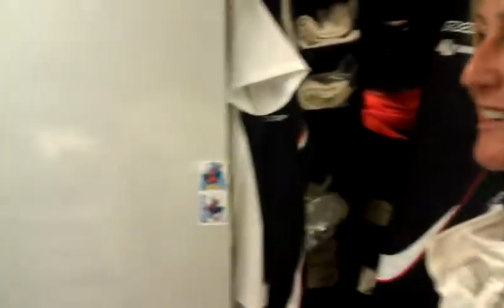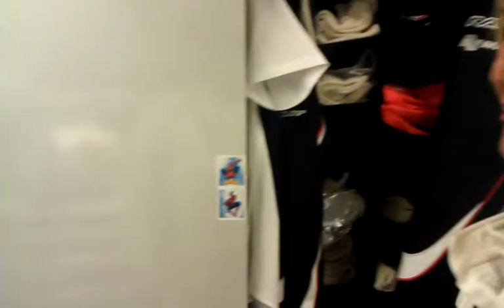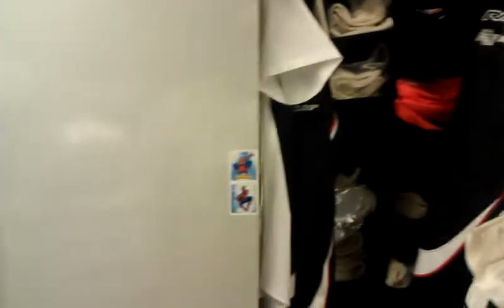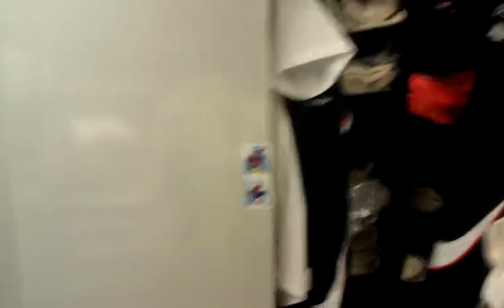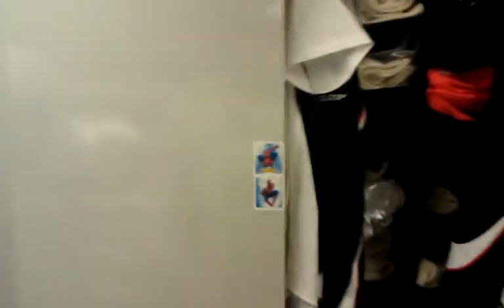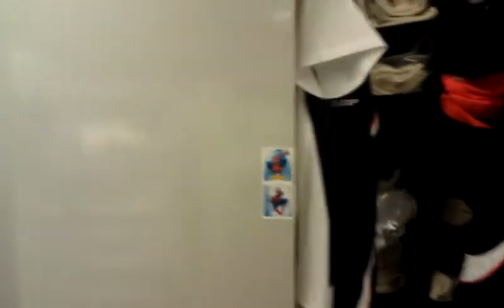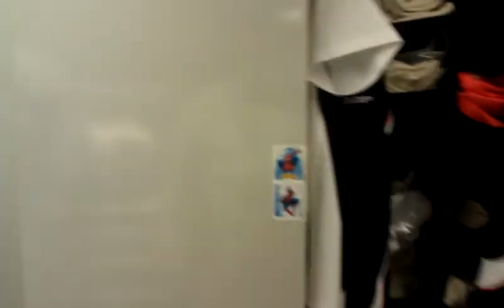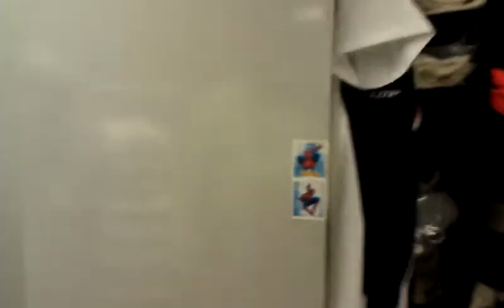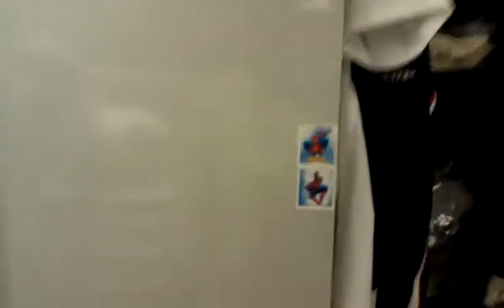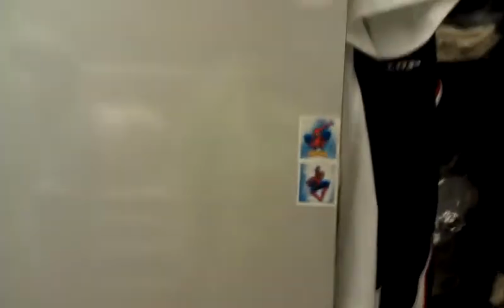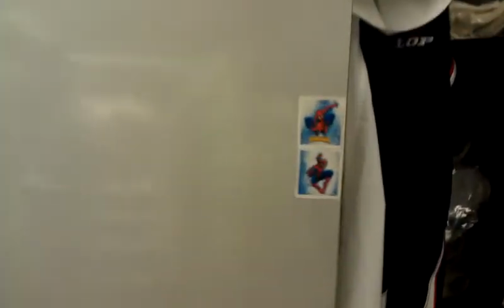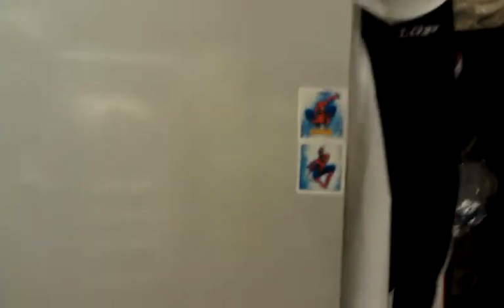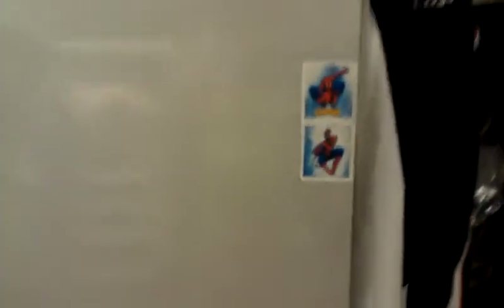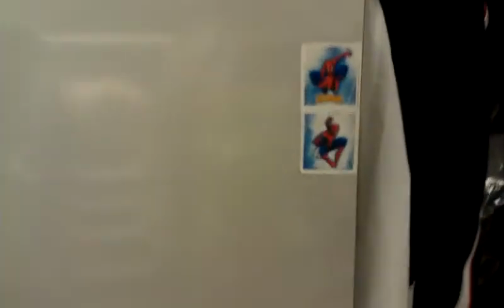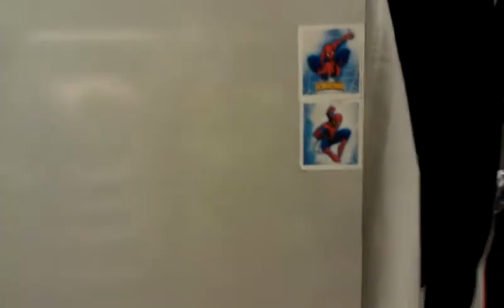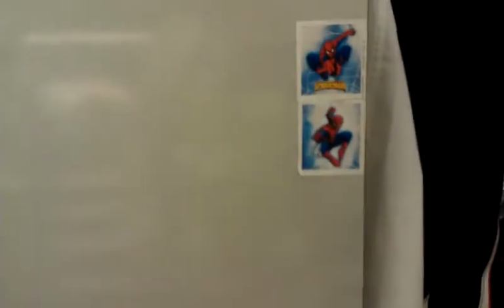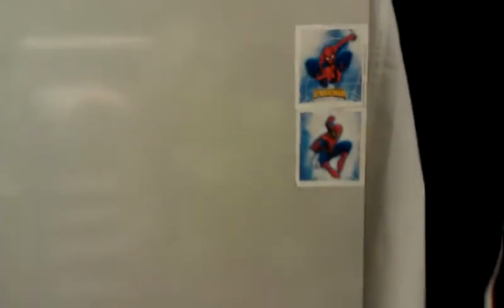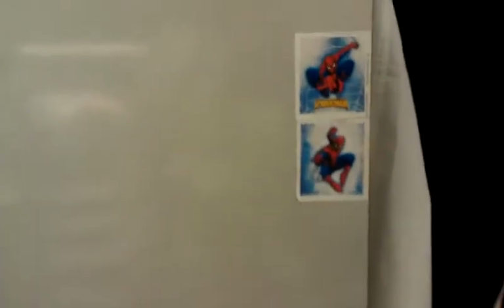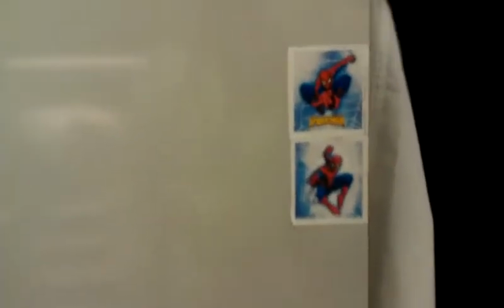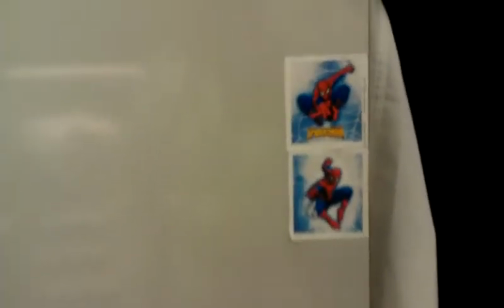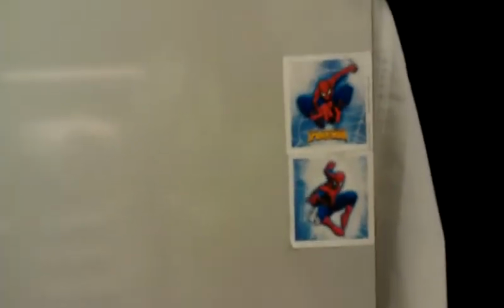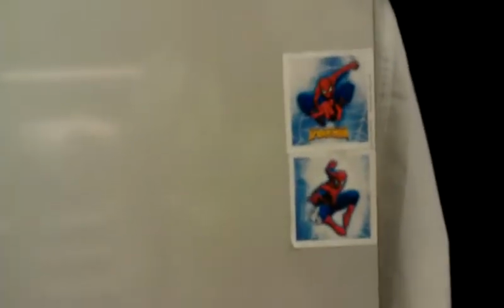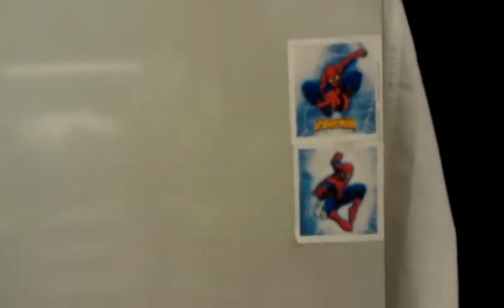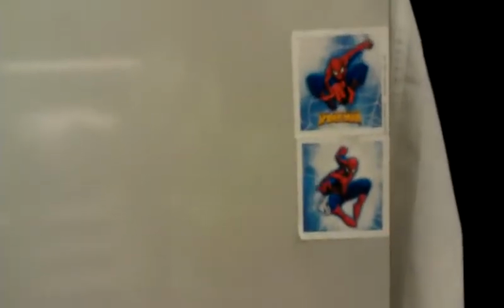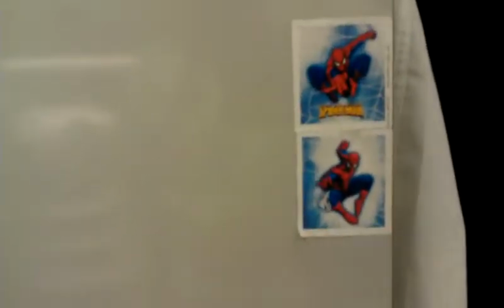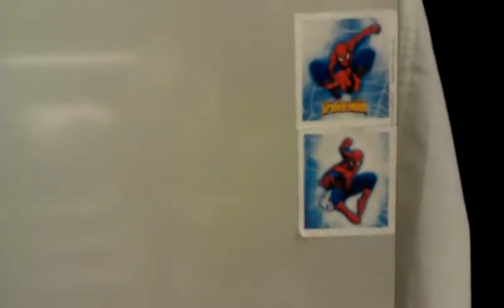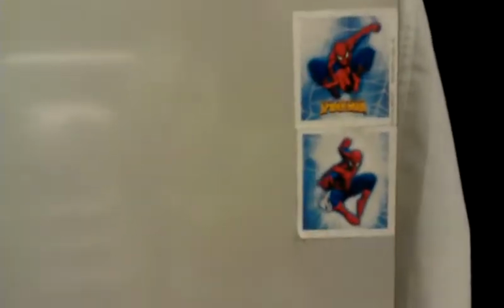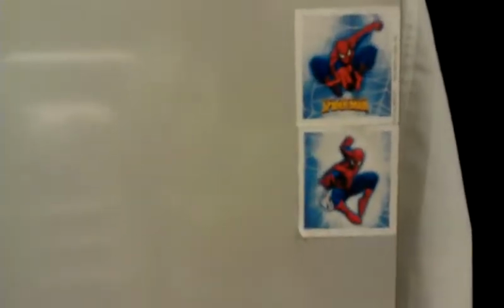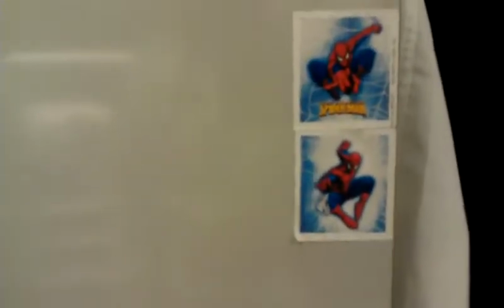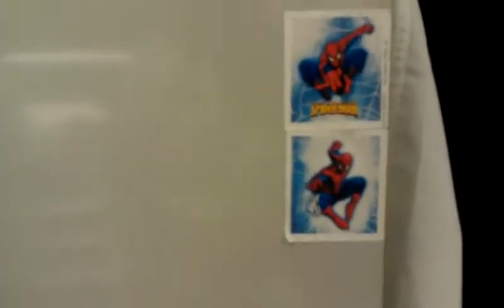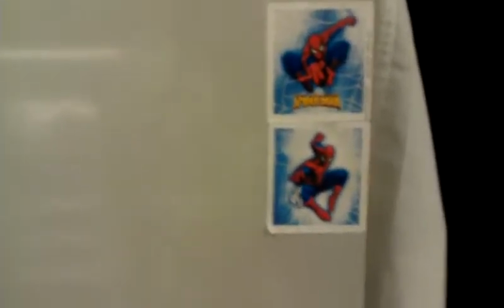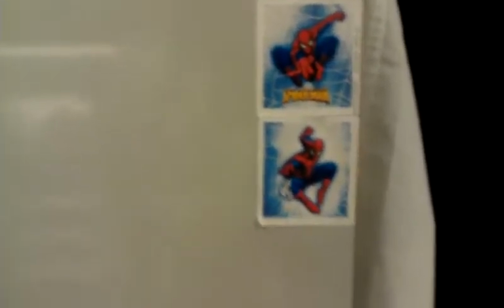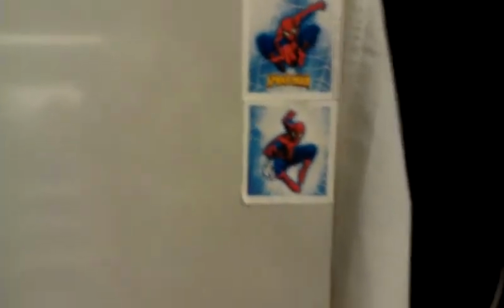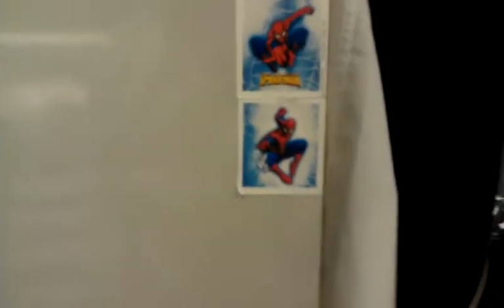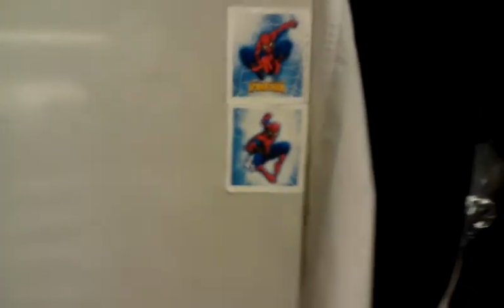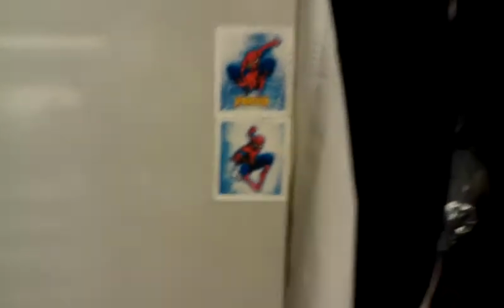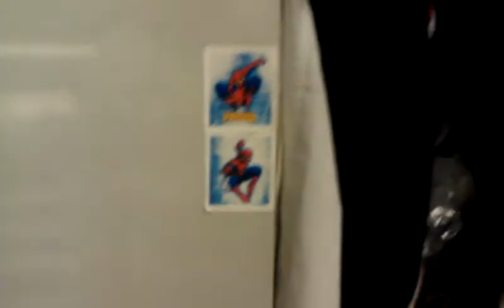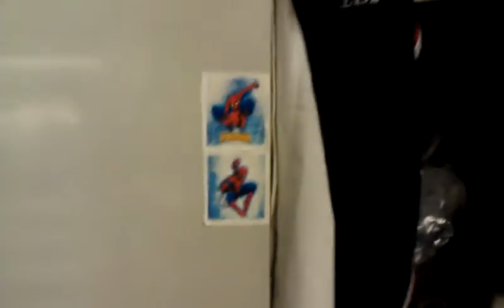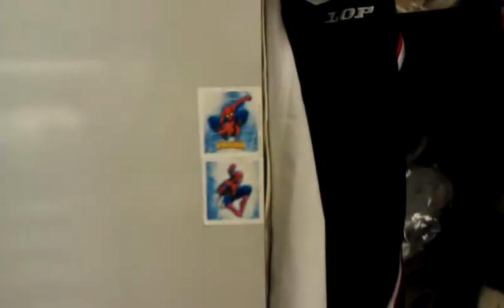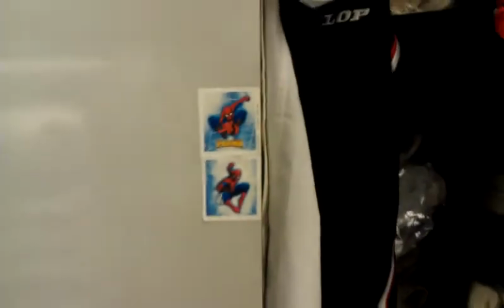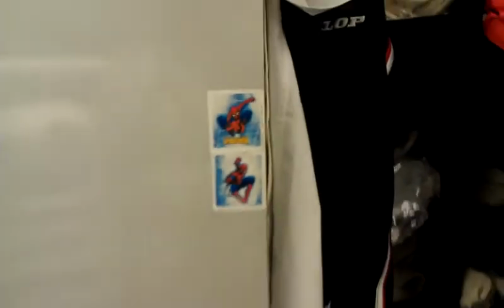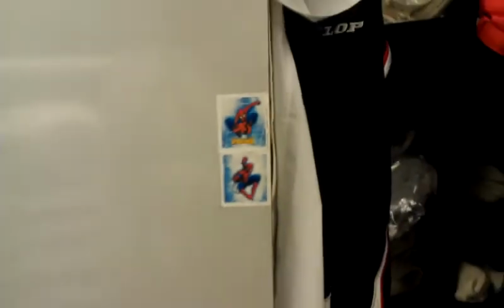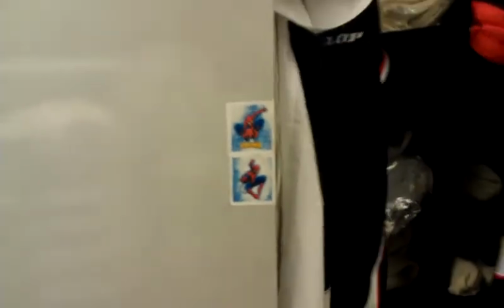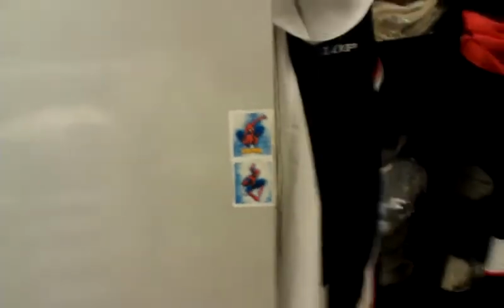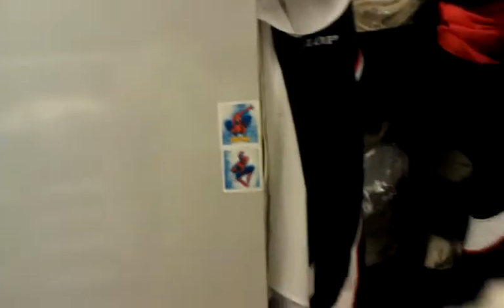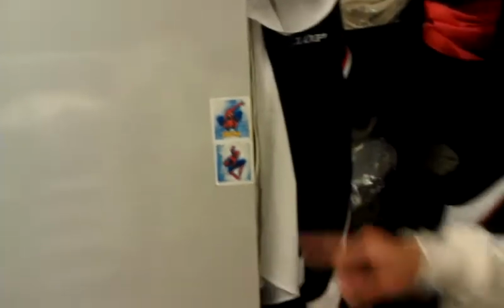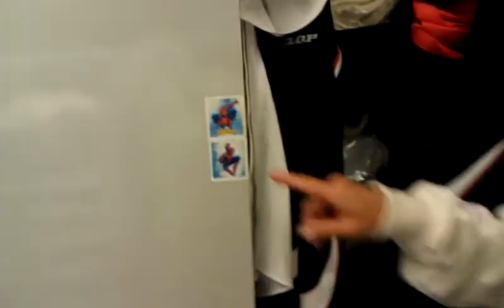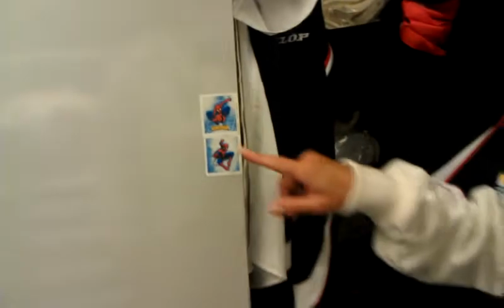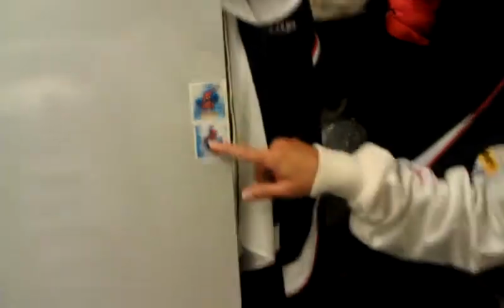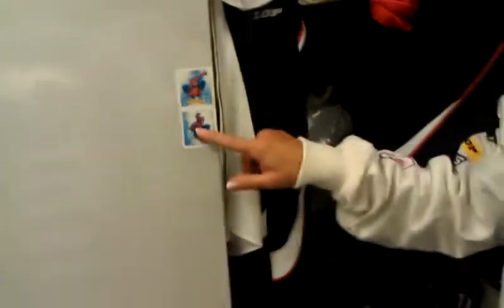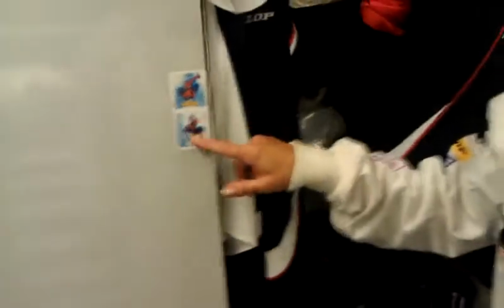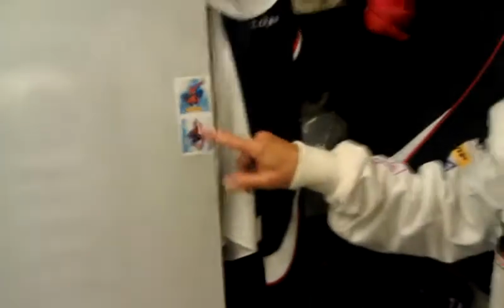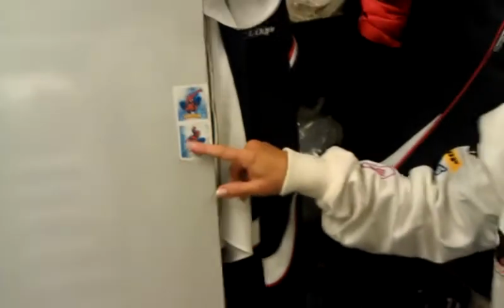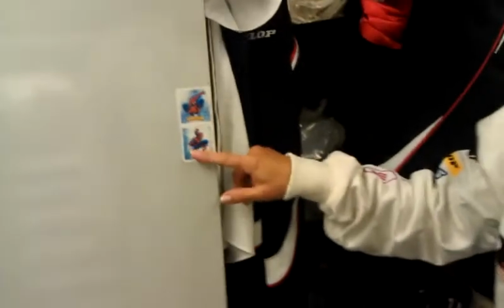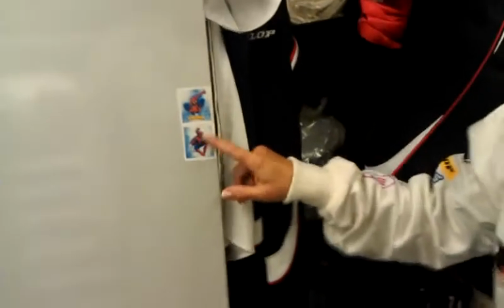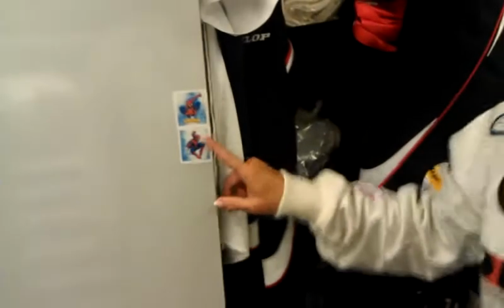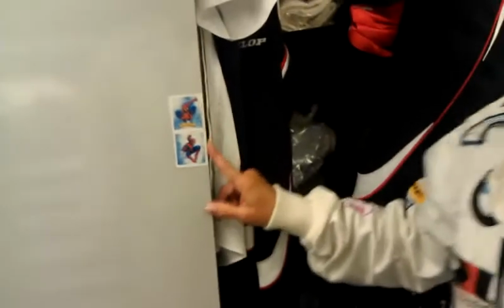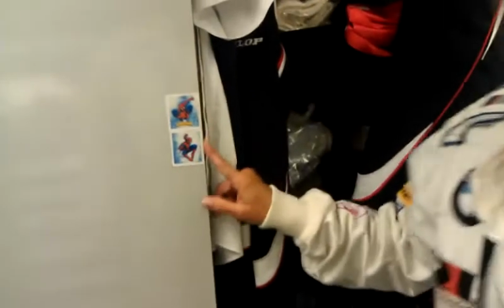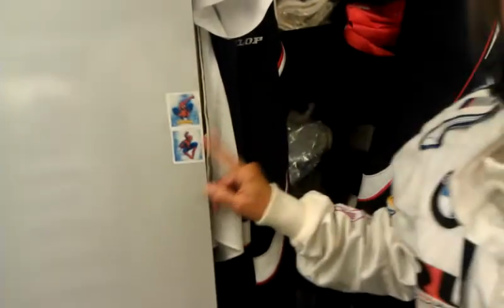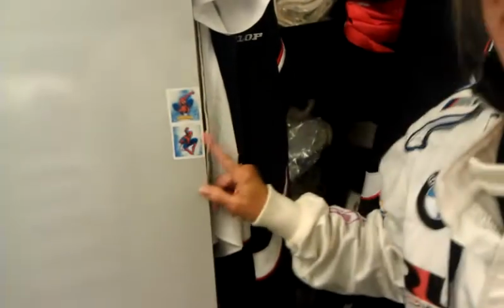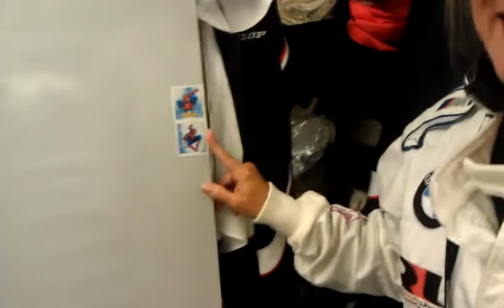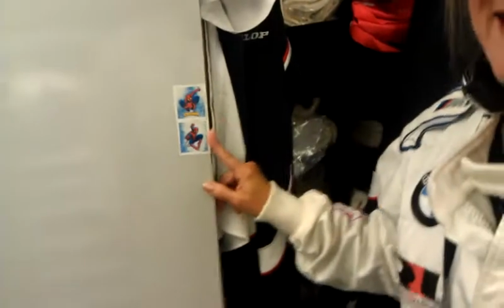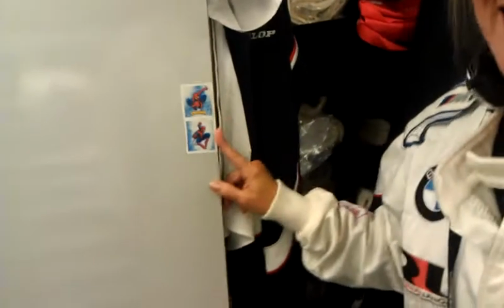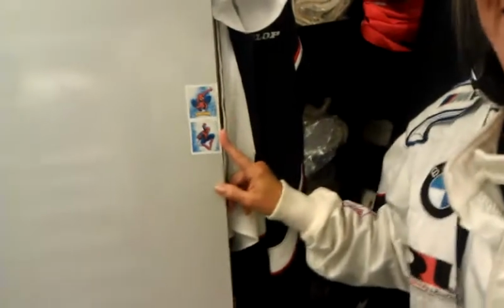Werner's doing DTM full time now, right? Werner is, yes. Spider-Man stickers are the BMW. Now let me tell you a story about this.